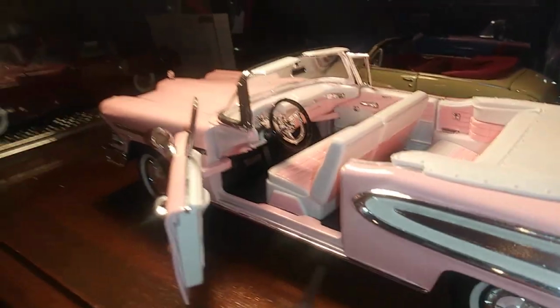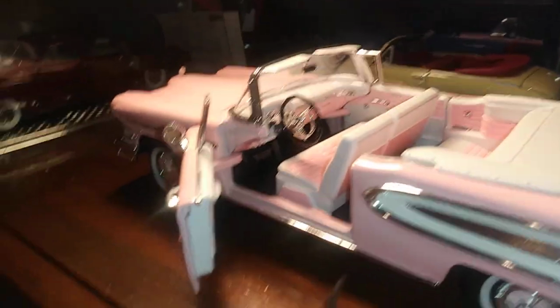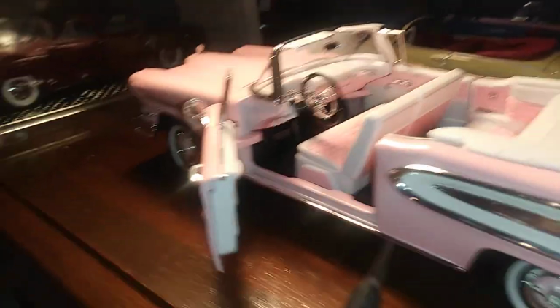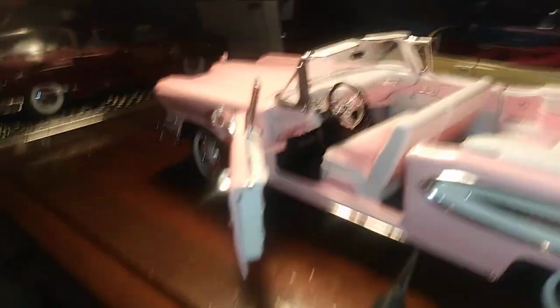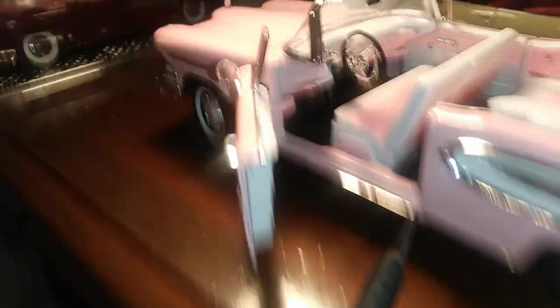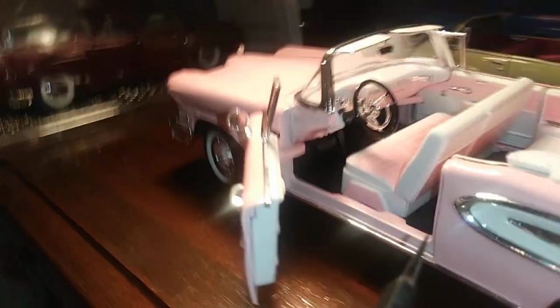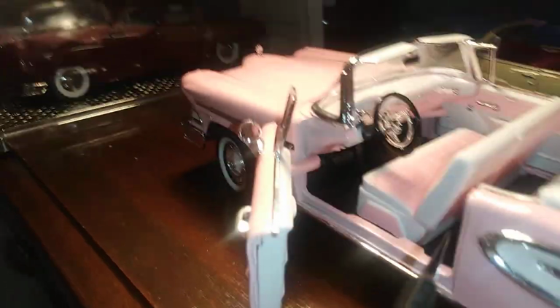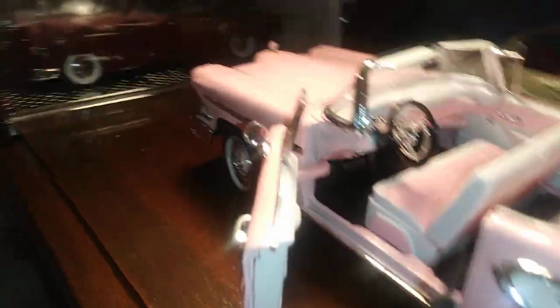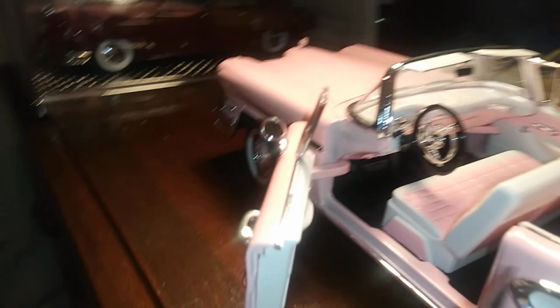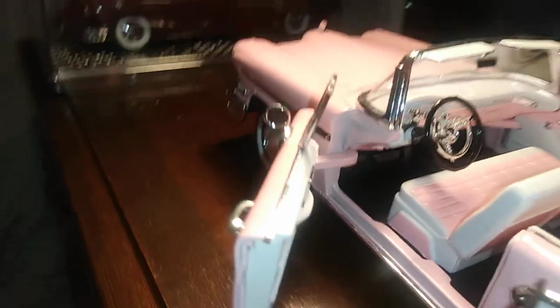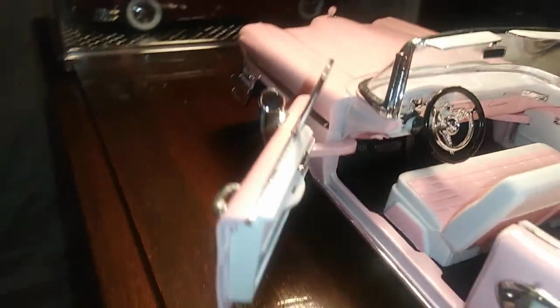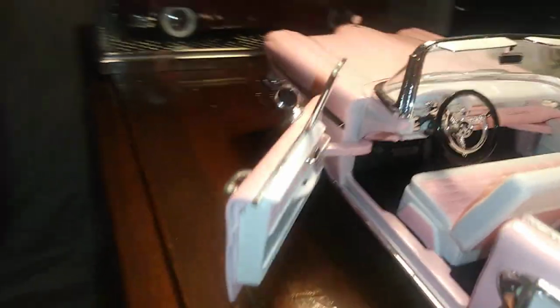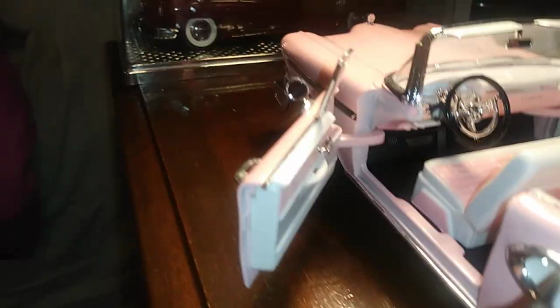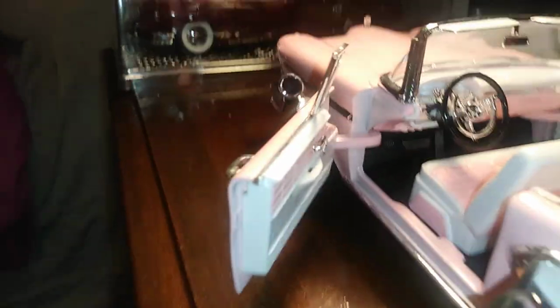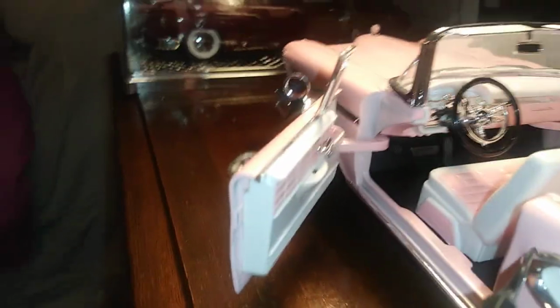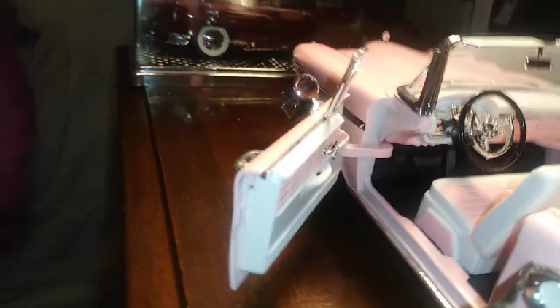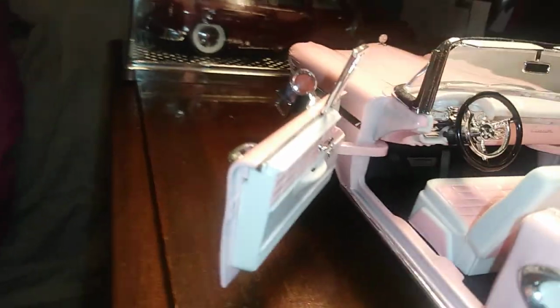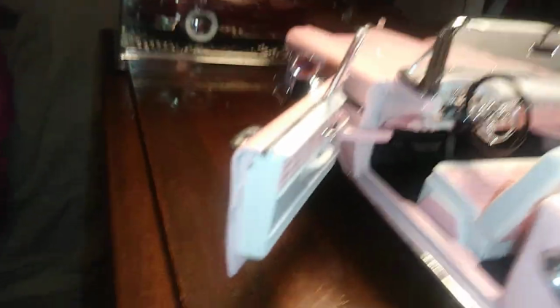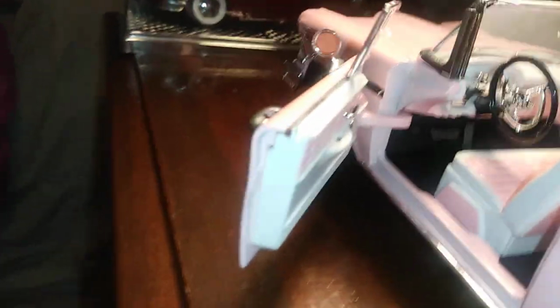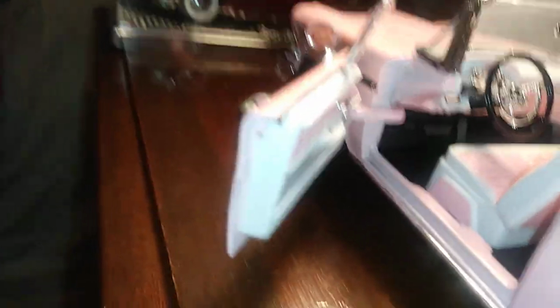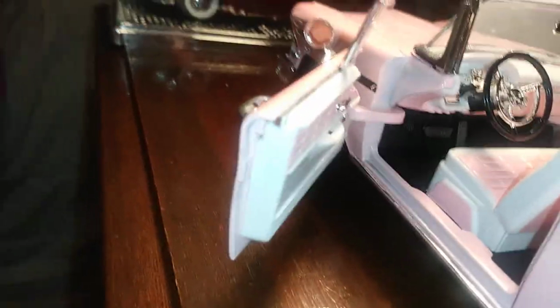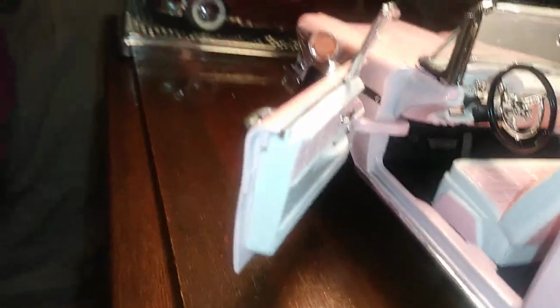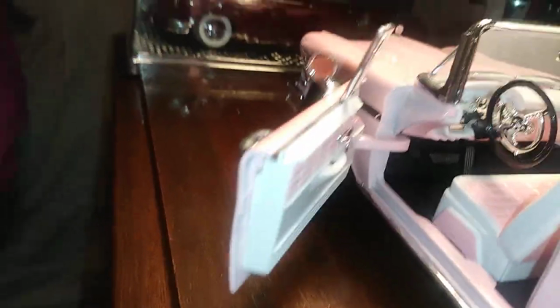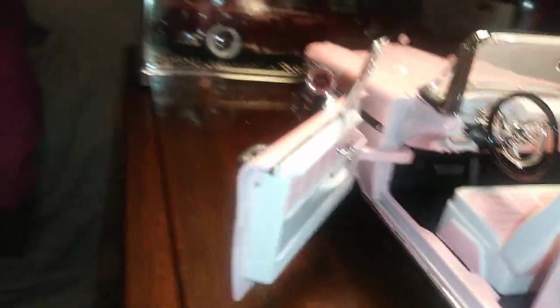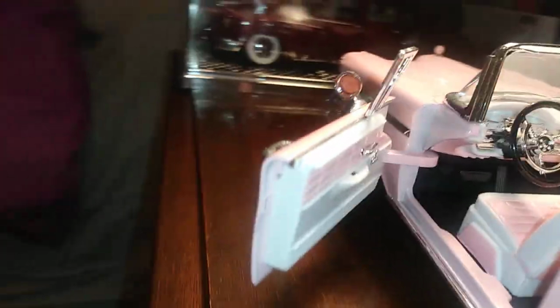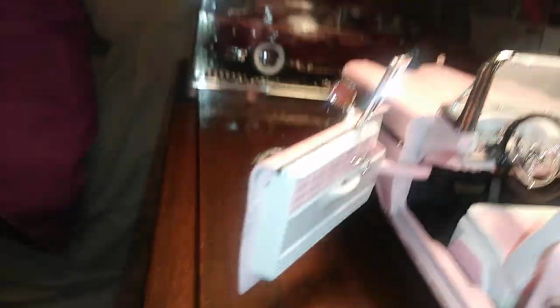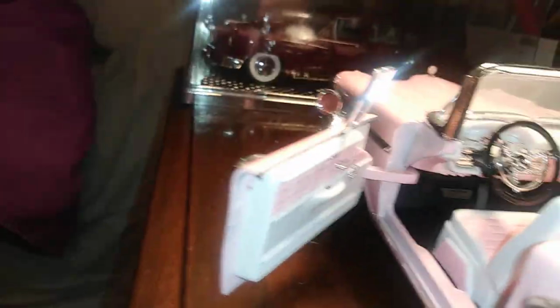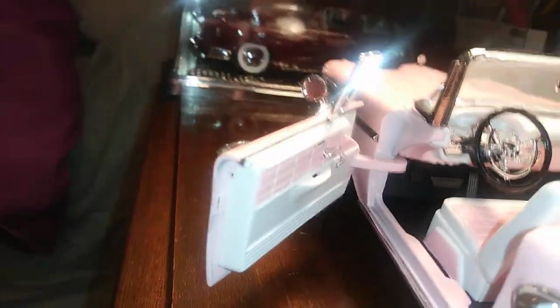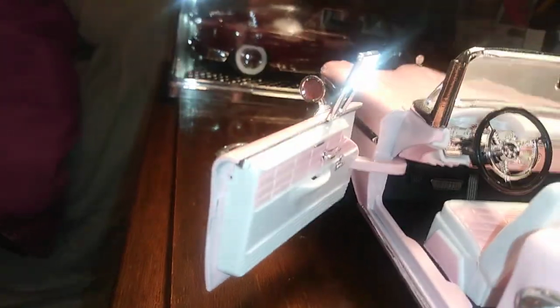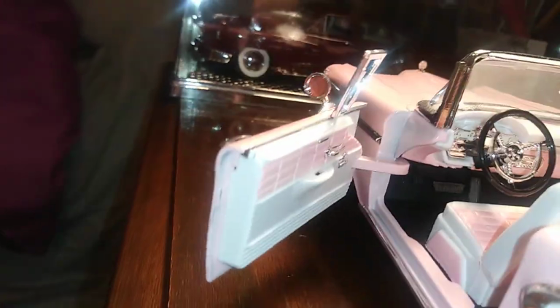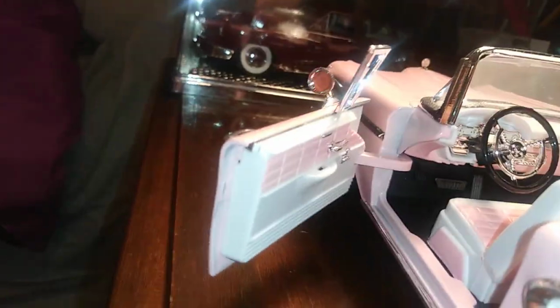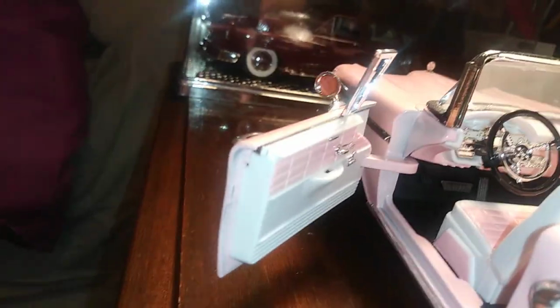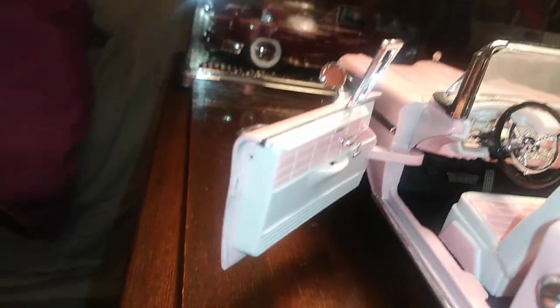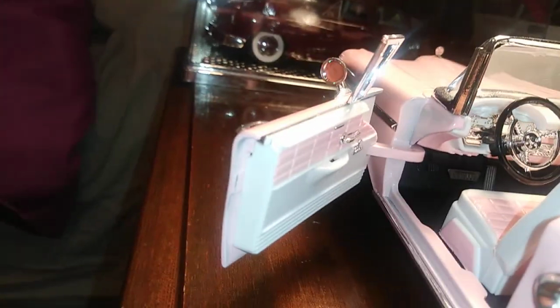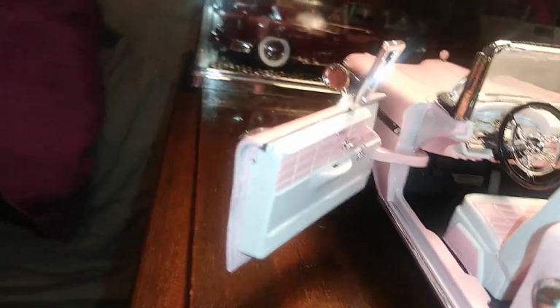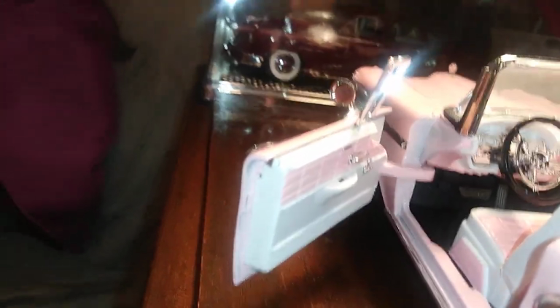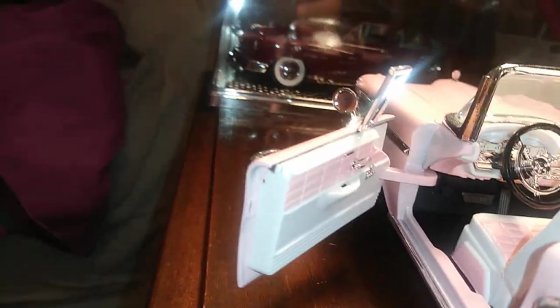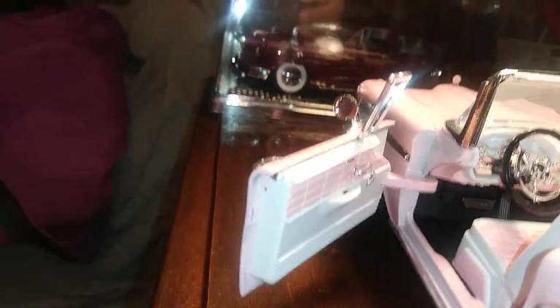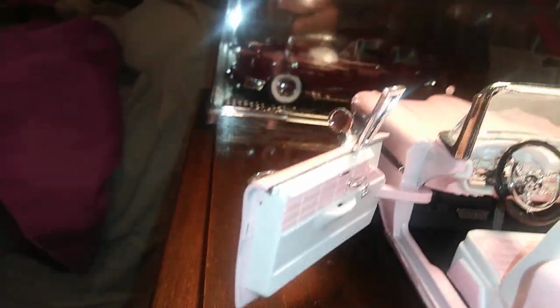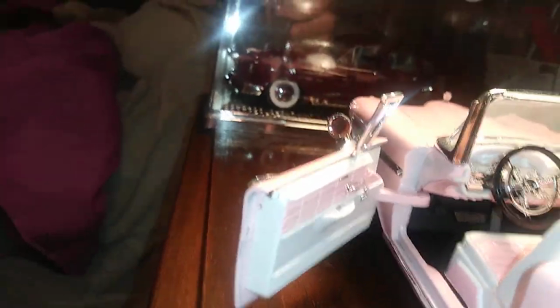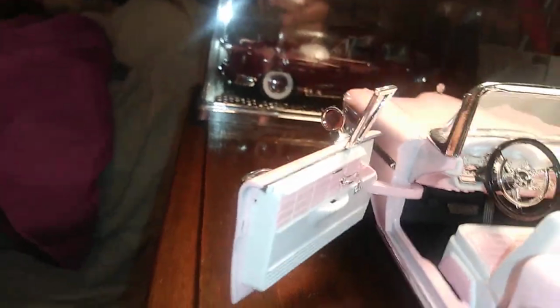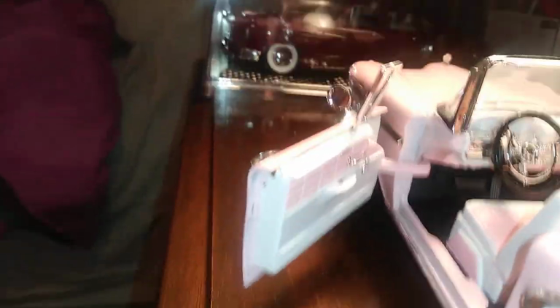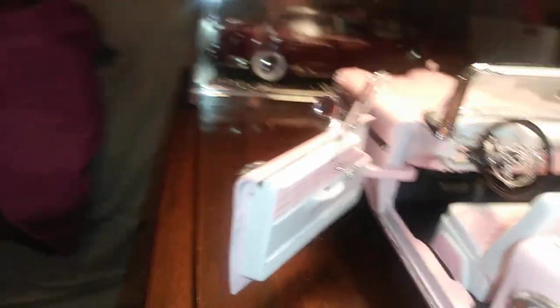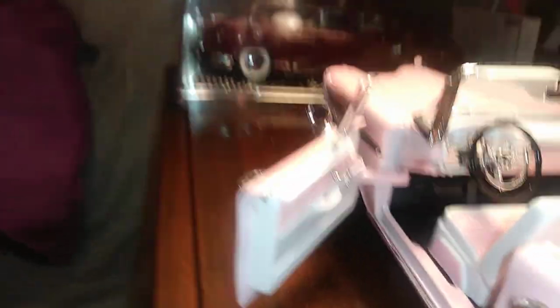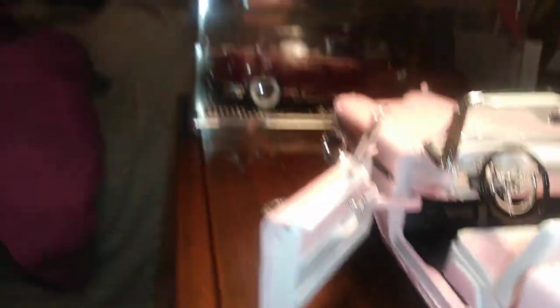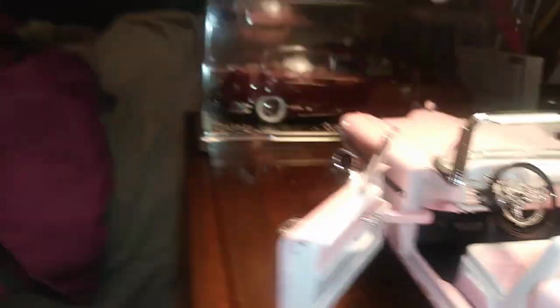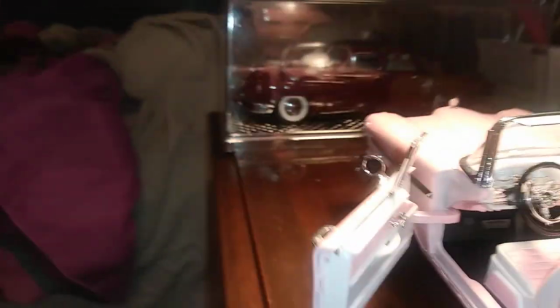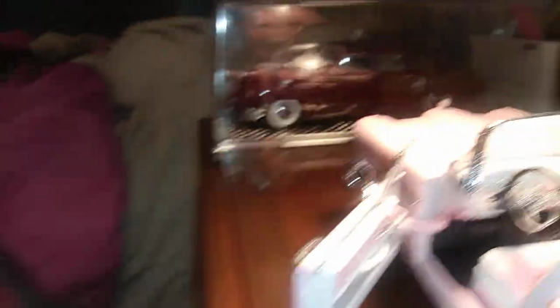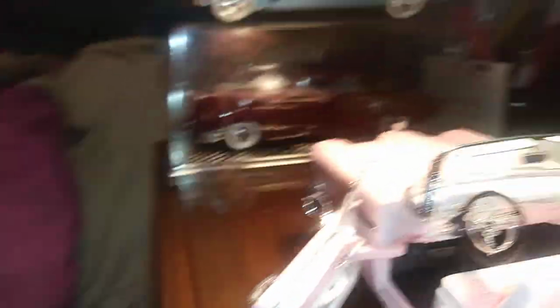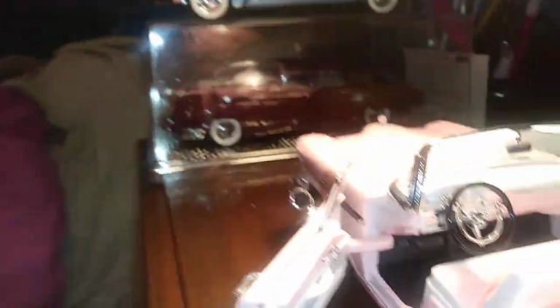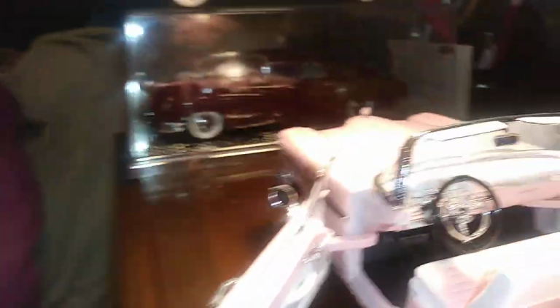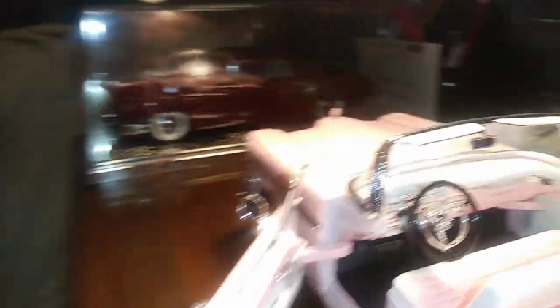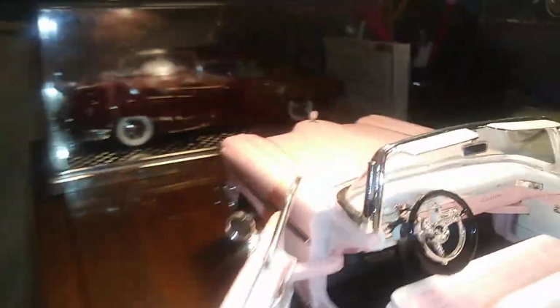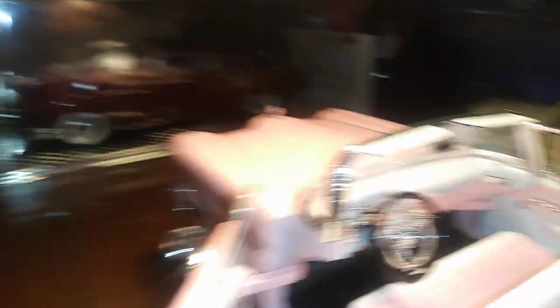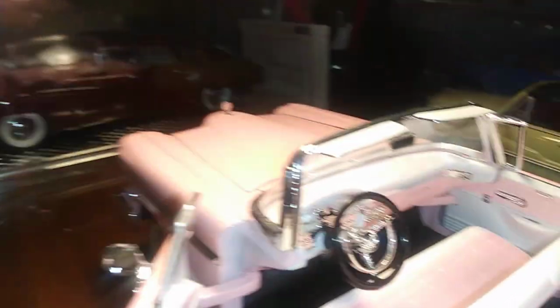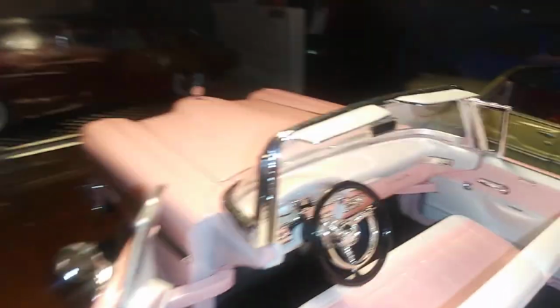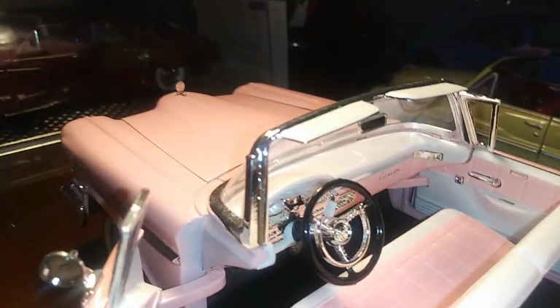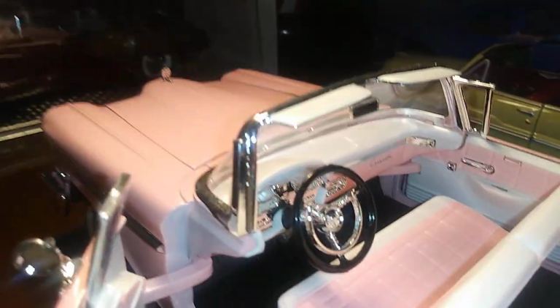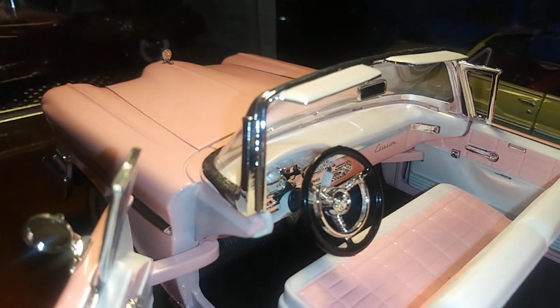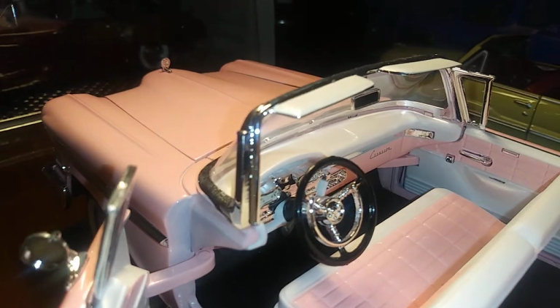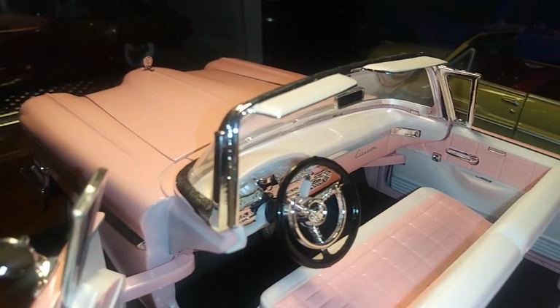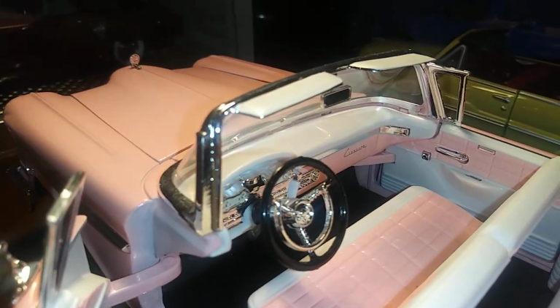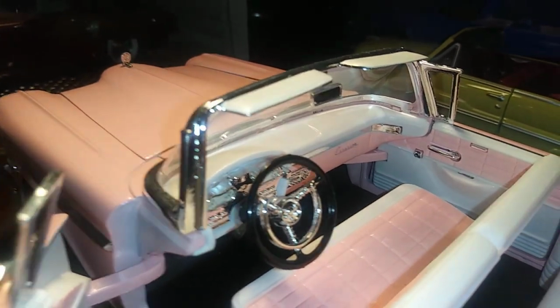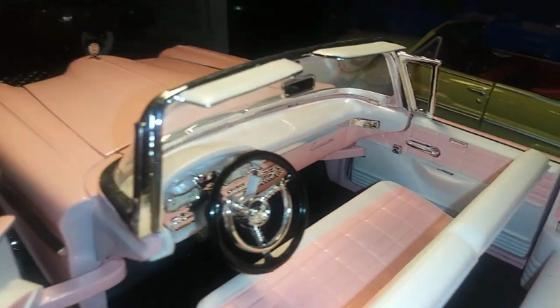I tried to negotiate with the seller for $20, but I got it for $25, which is still a pretty good steal.